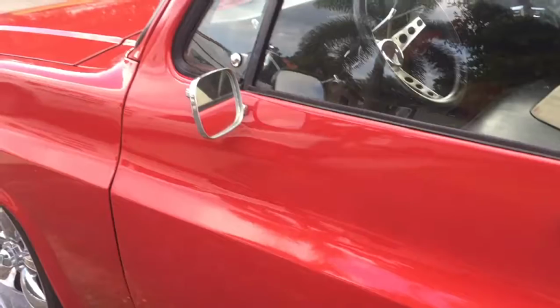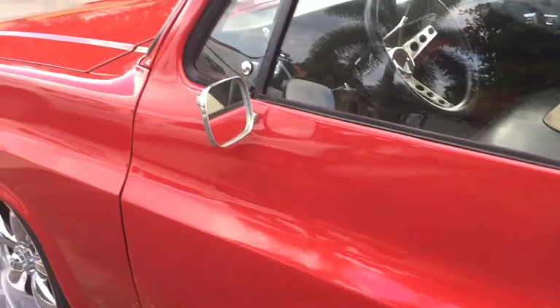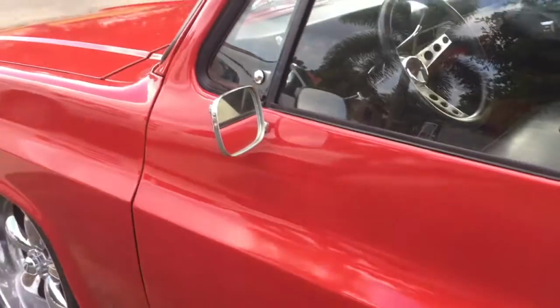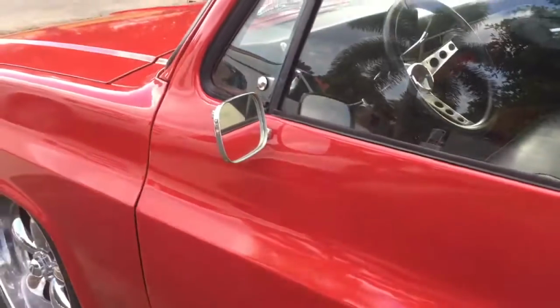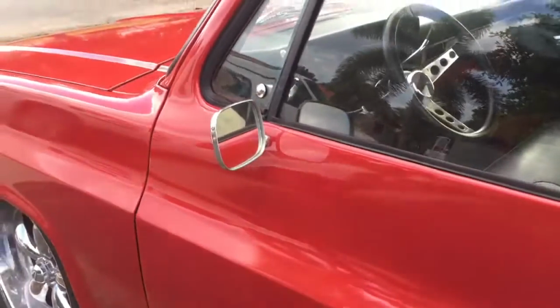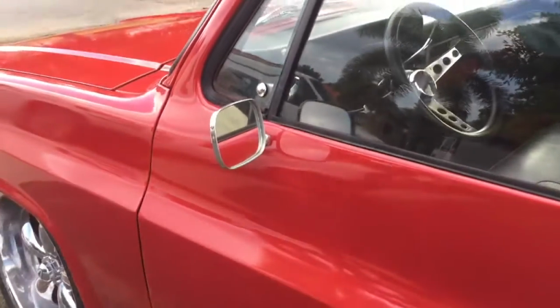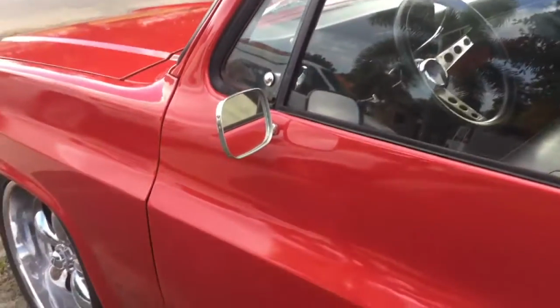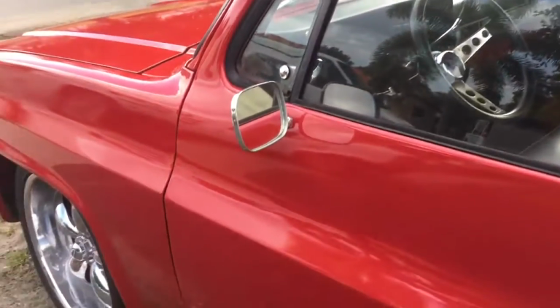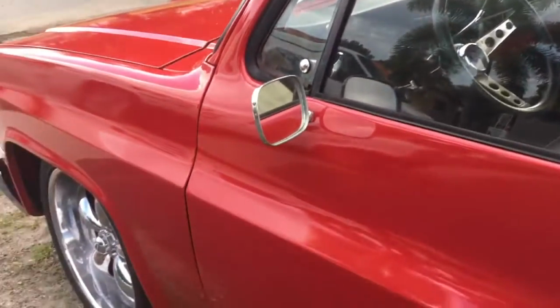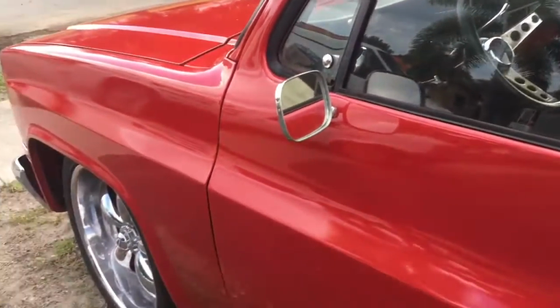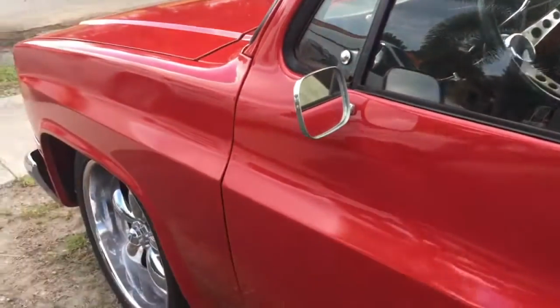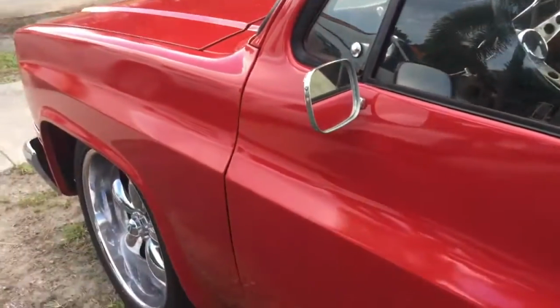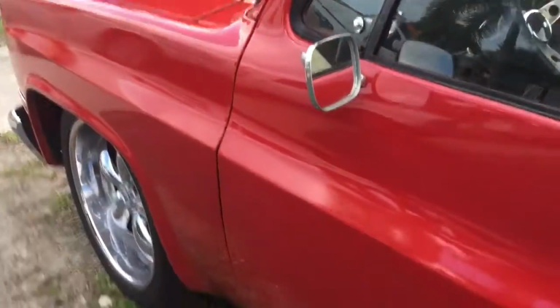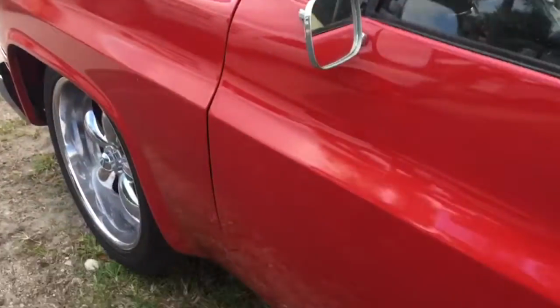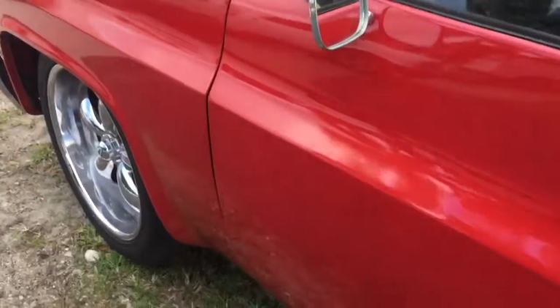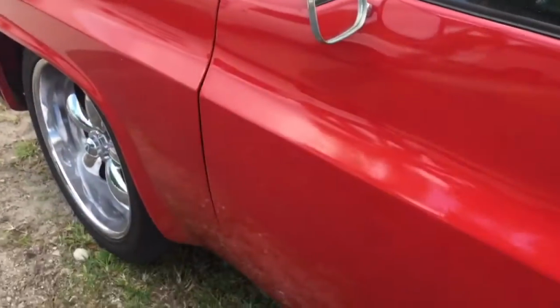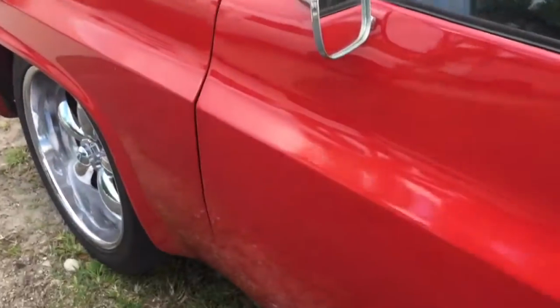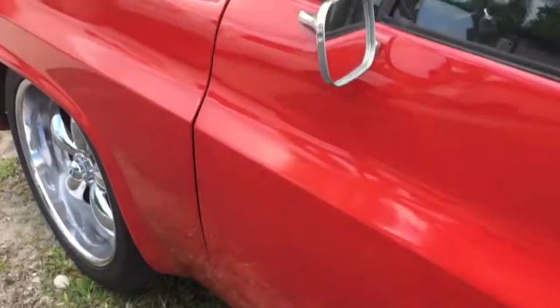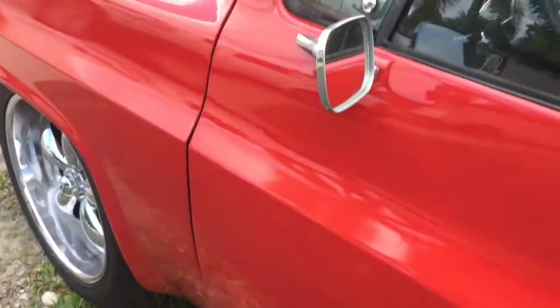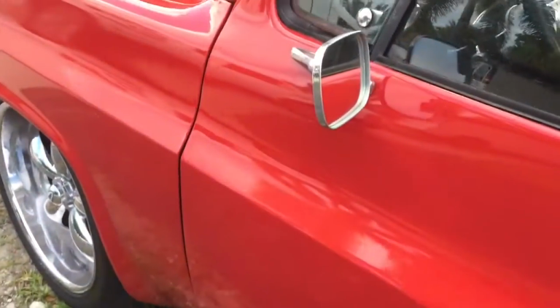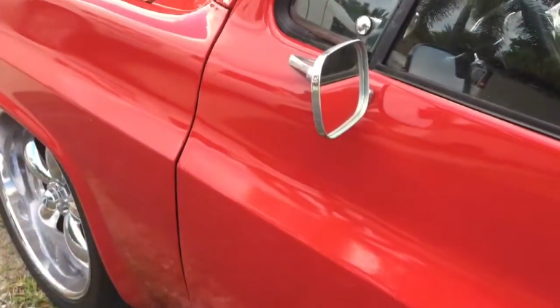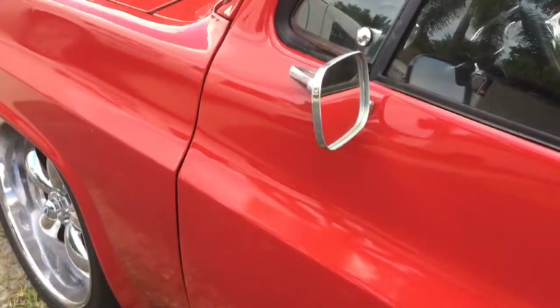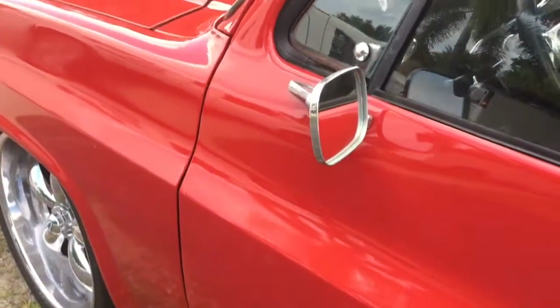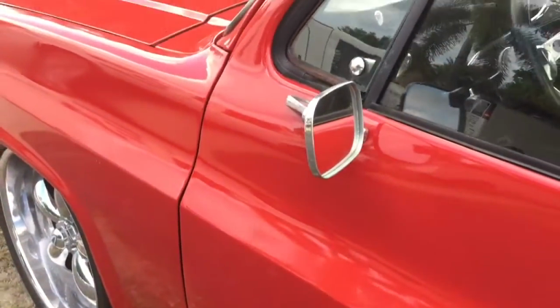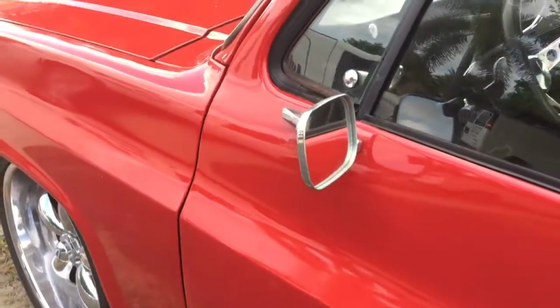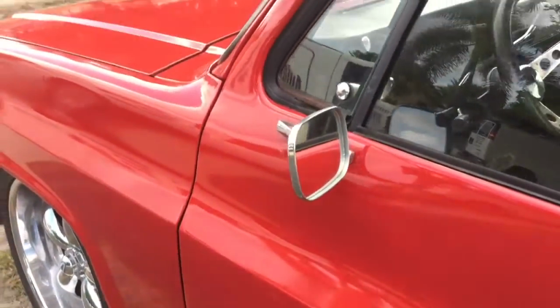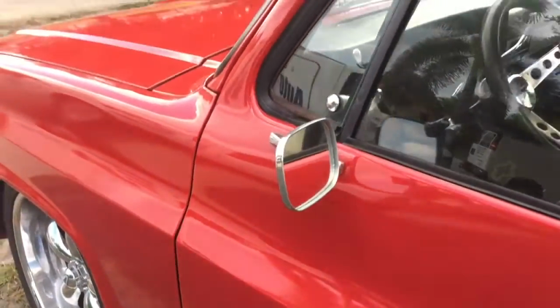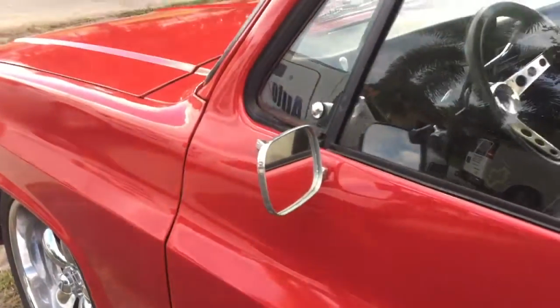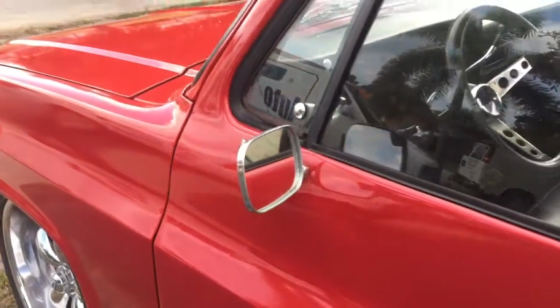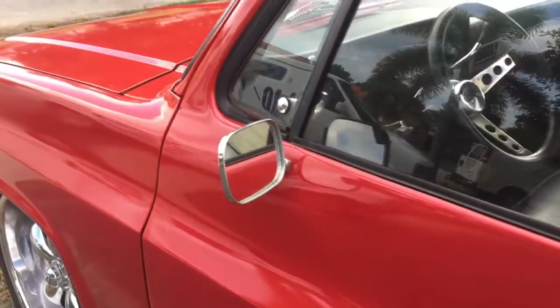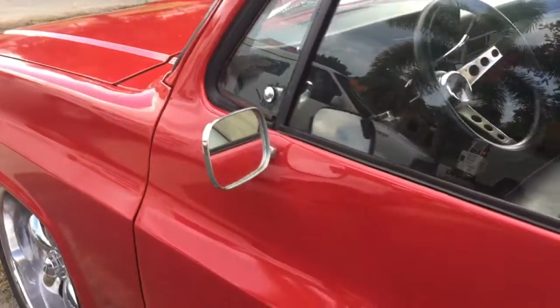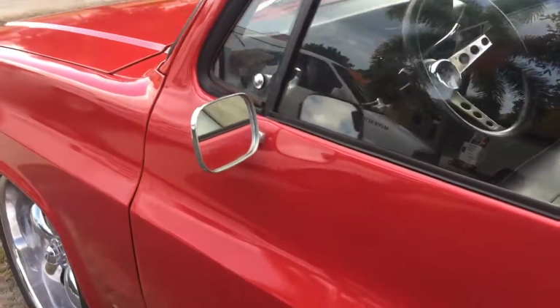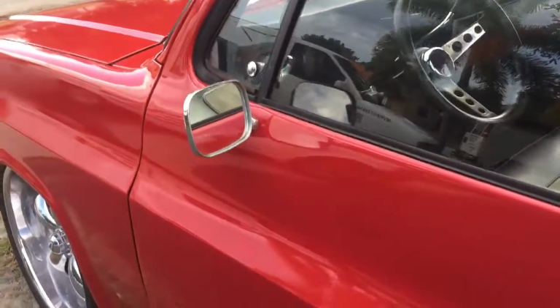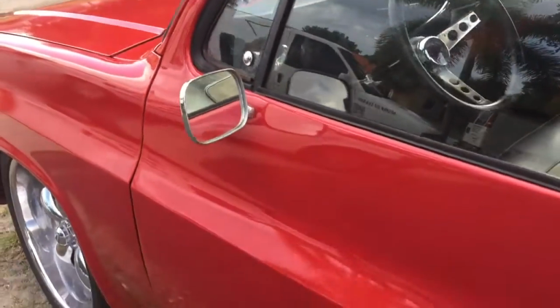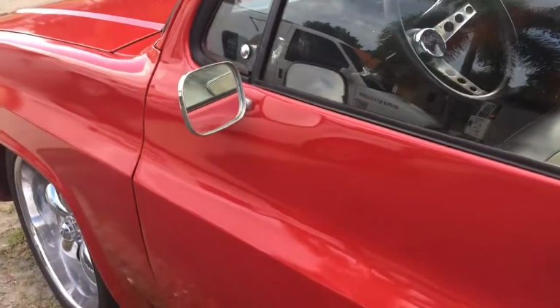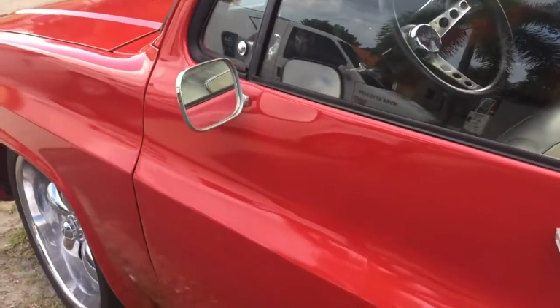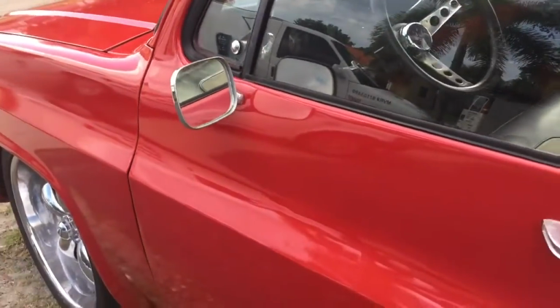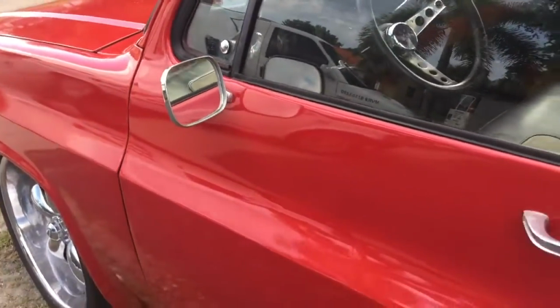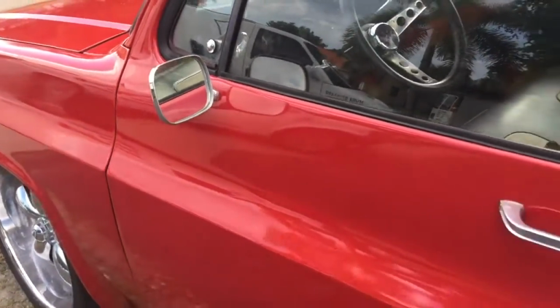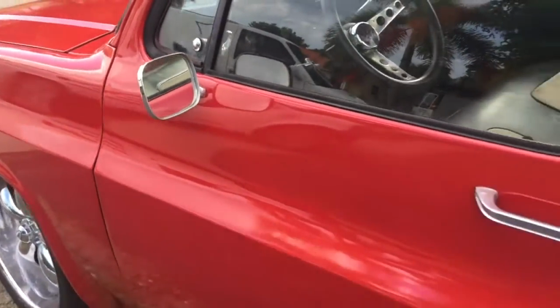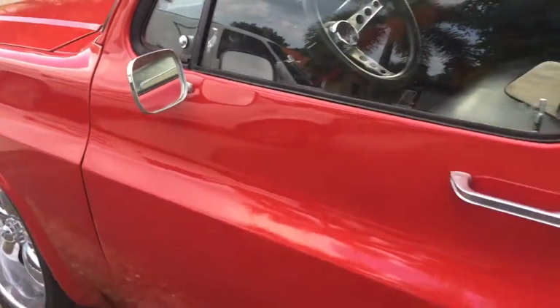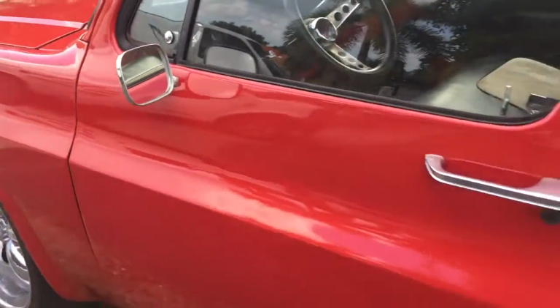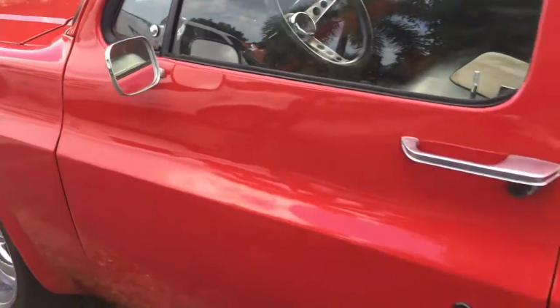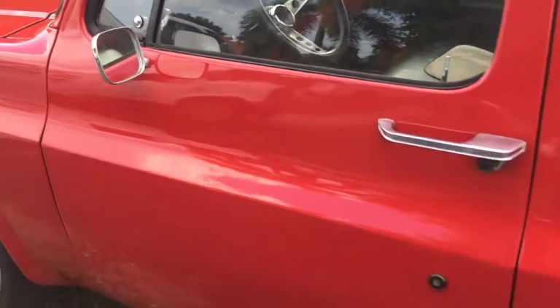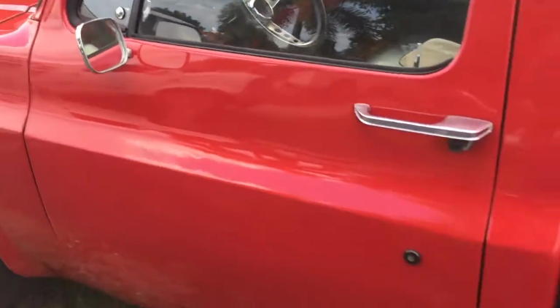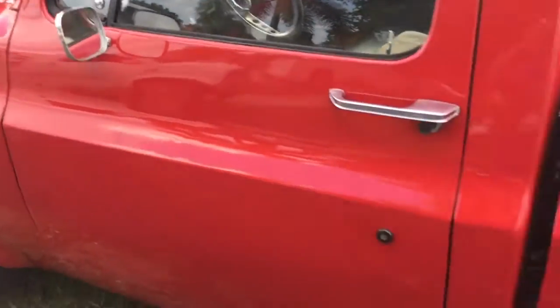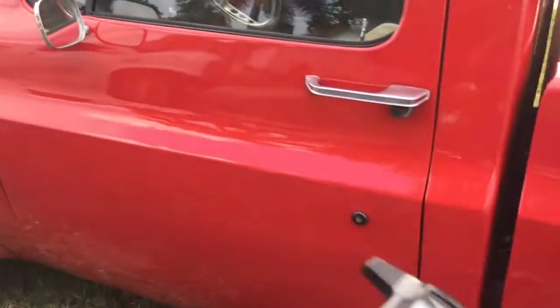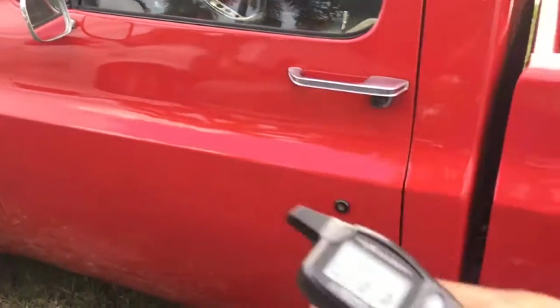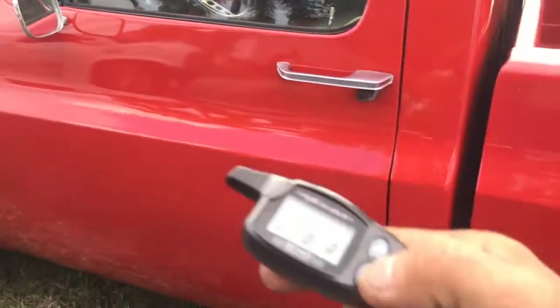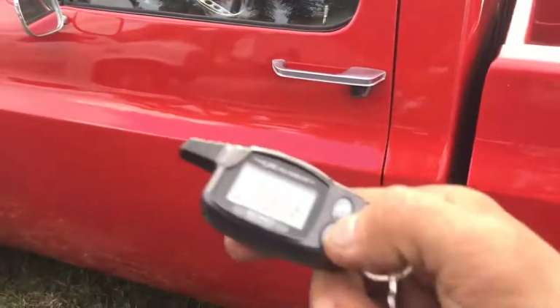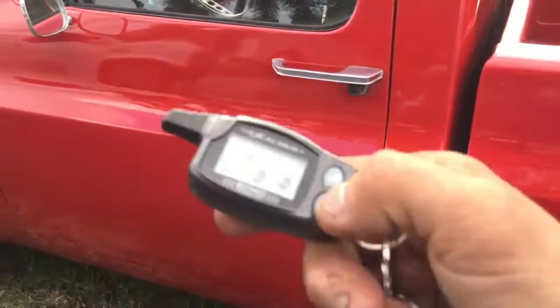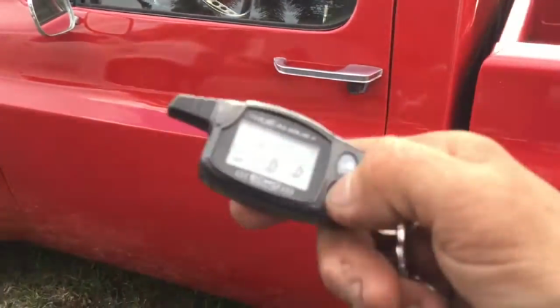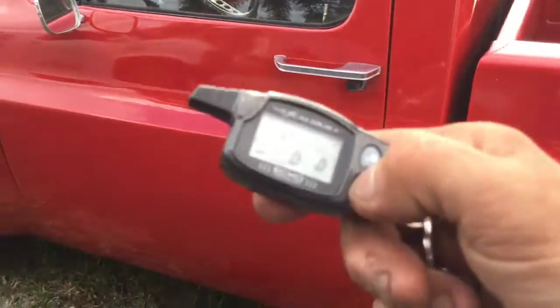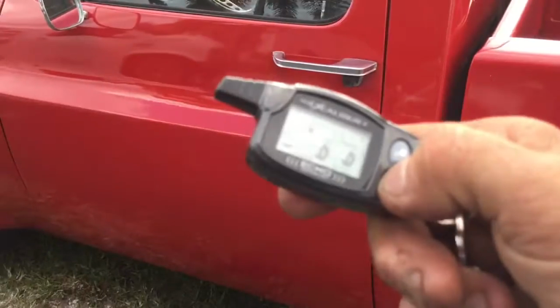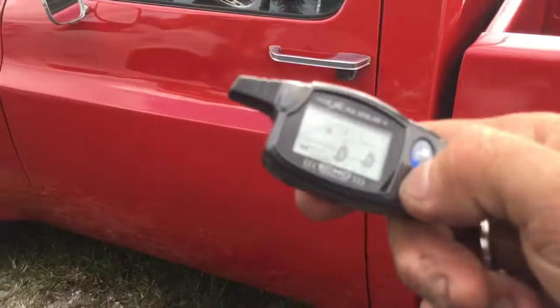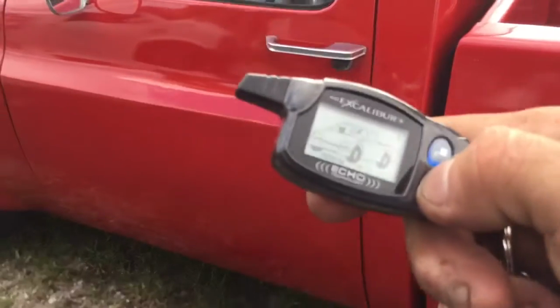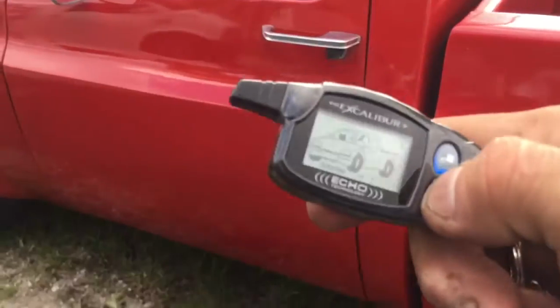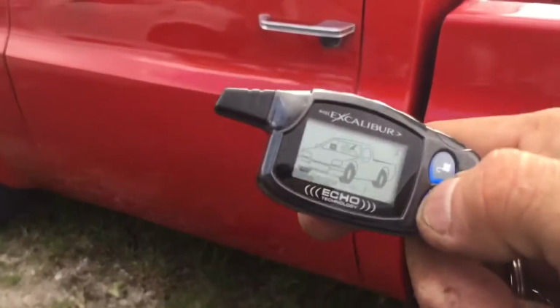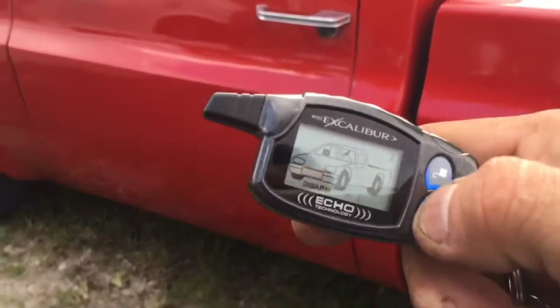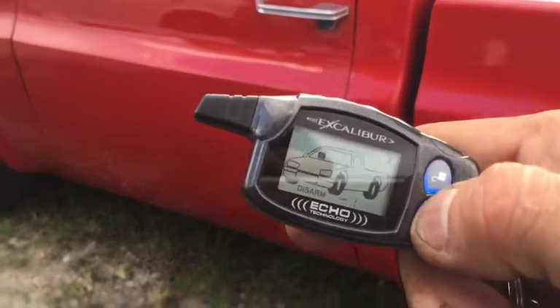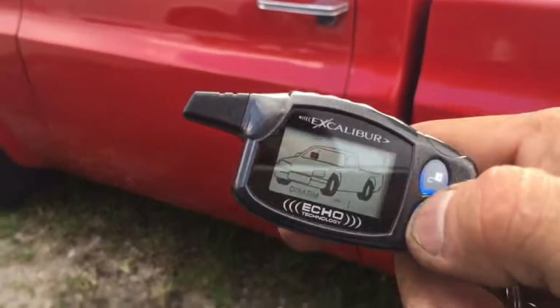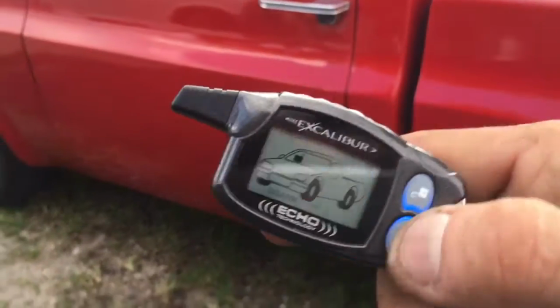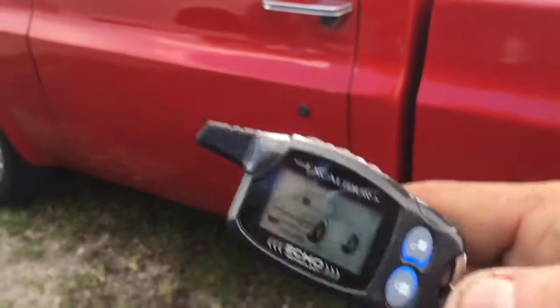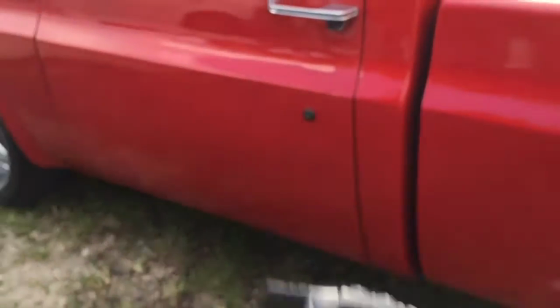This is a Chevy C10 1984. We went ahead and installed the Excalibur 10.